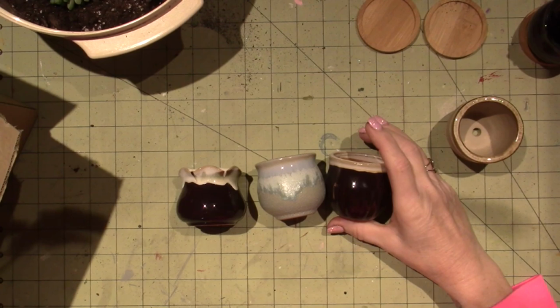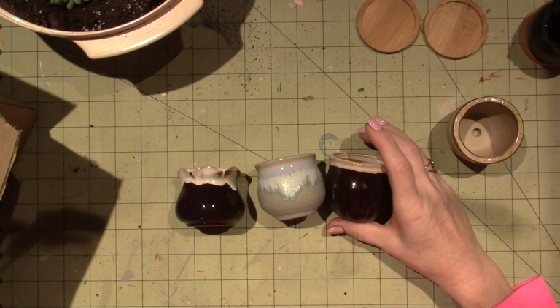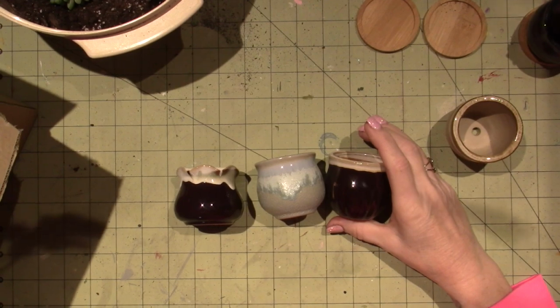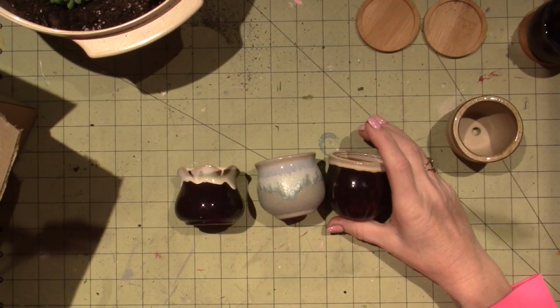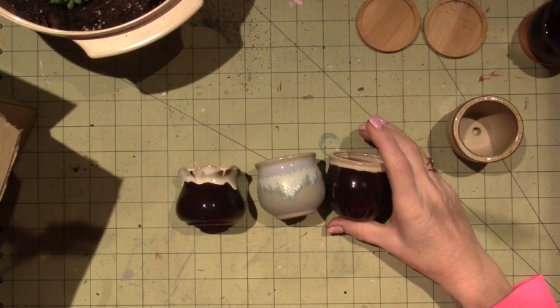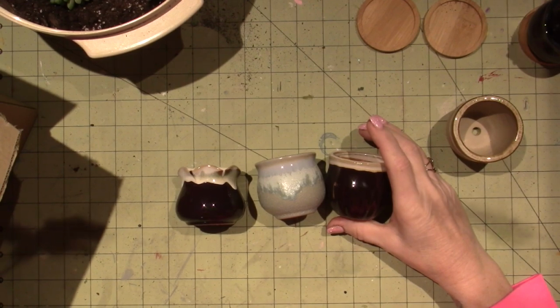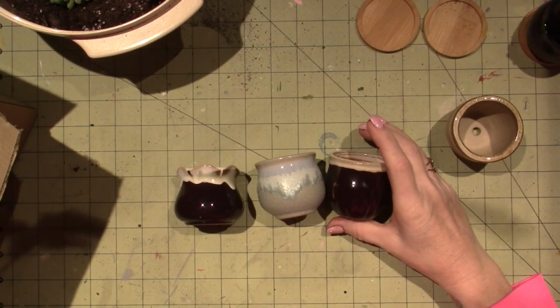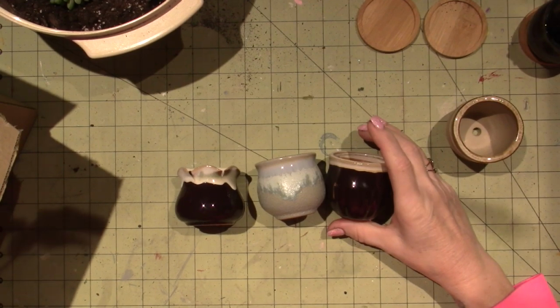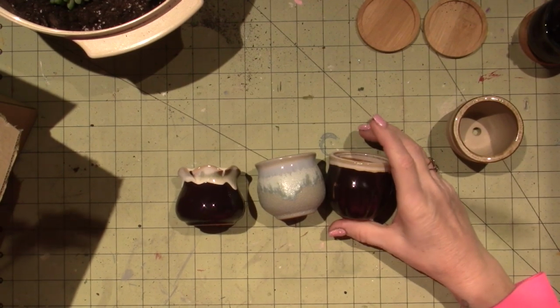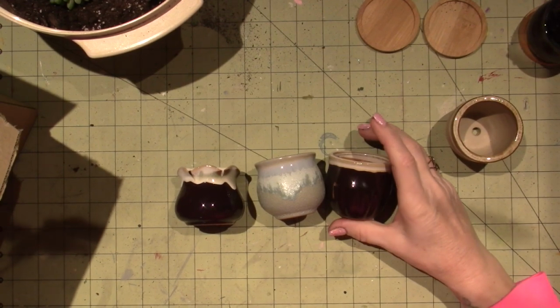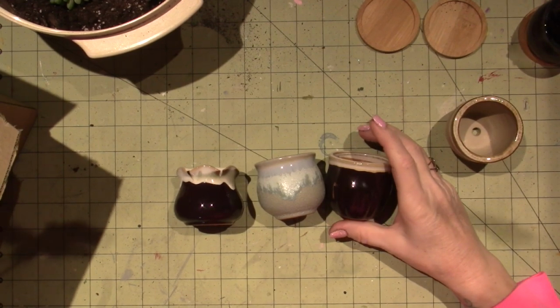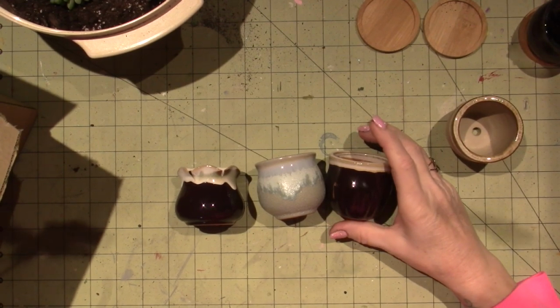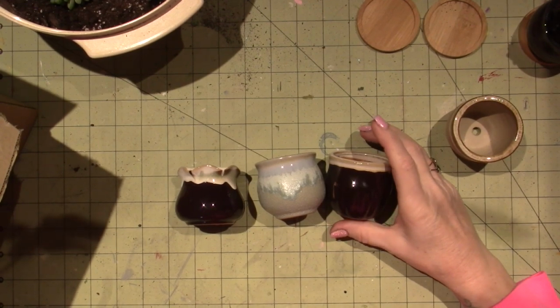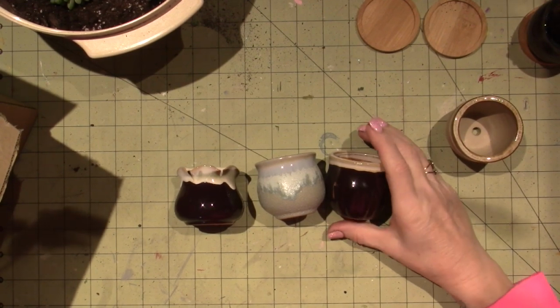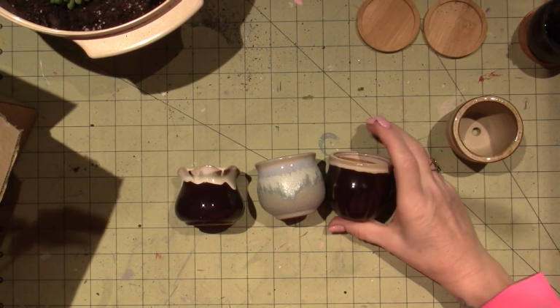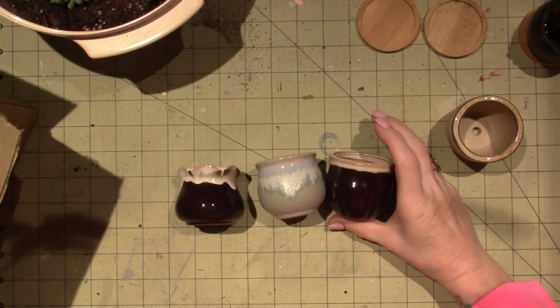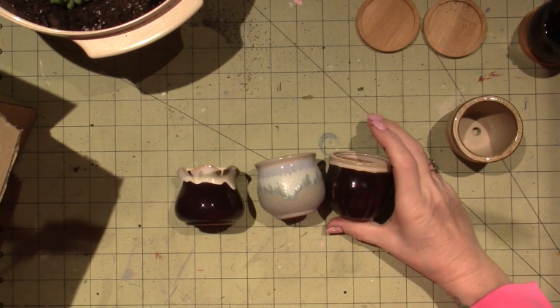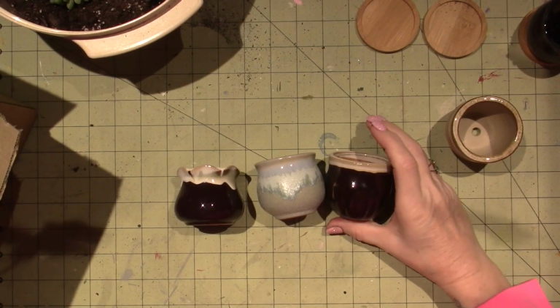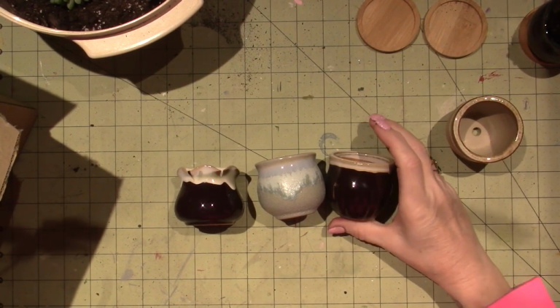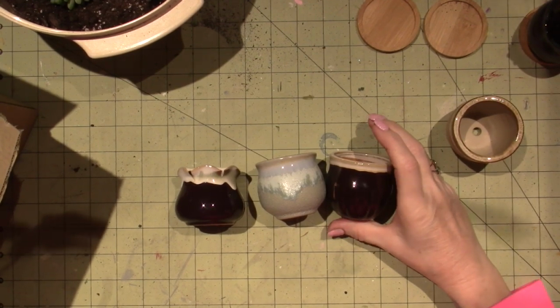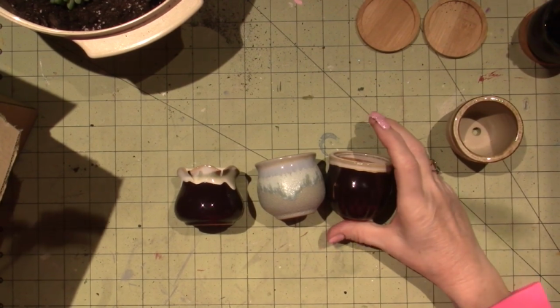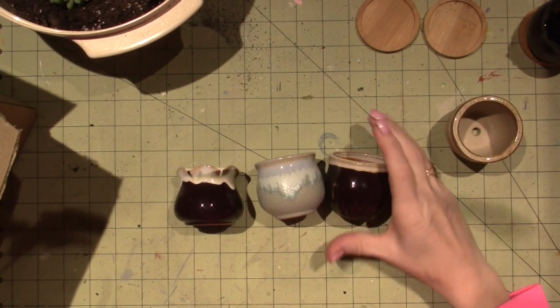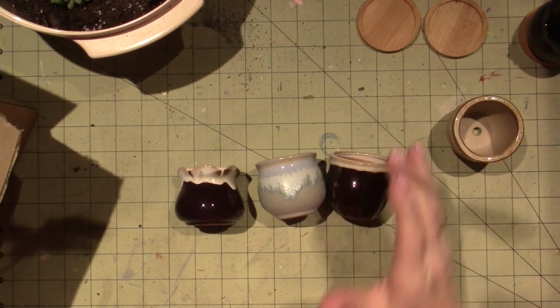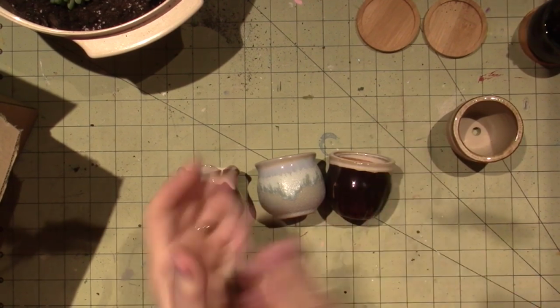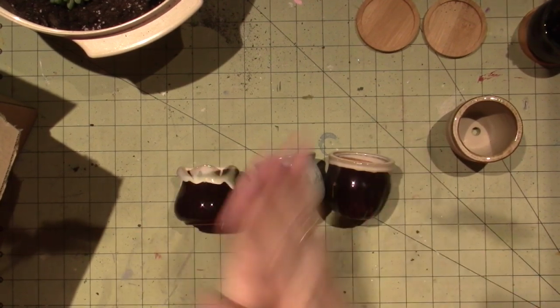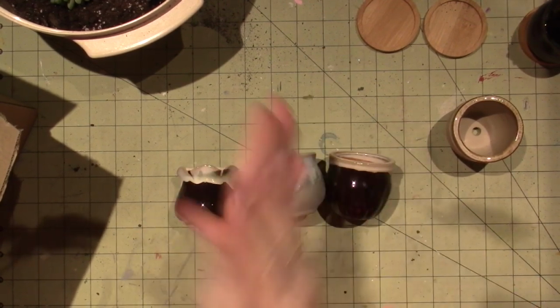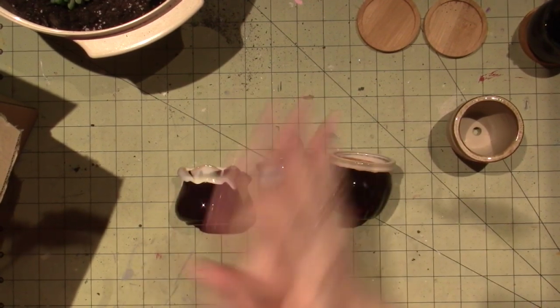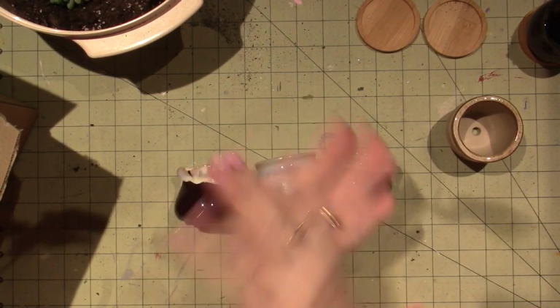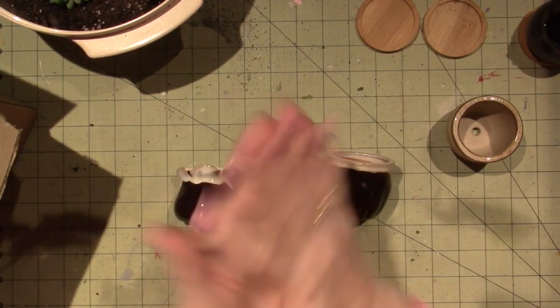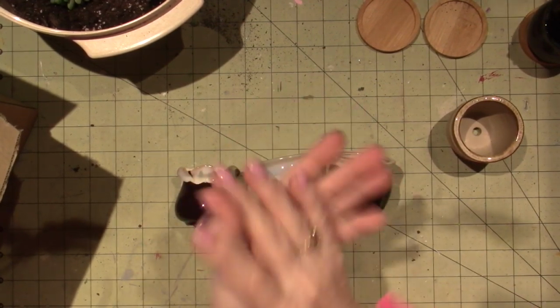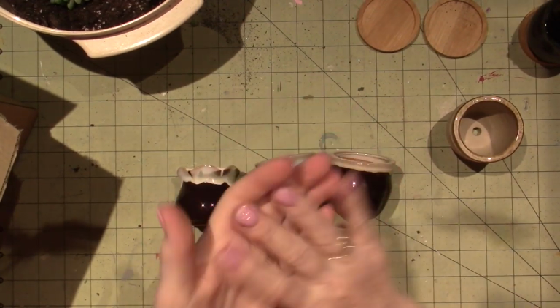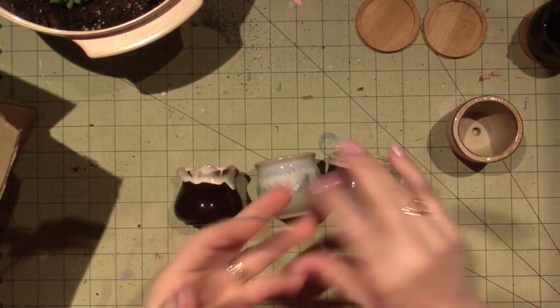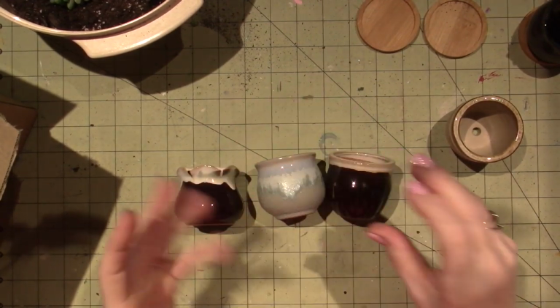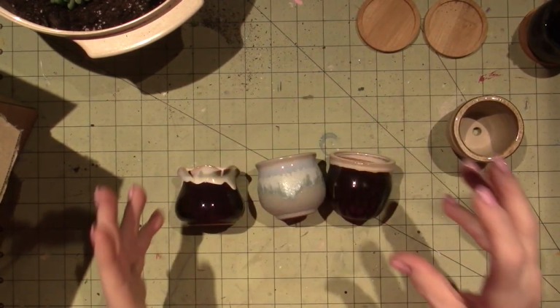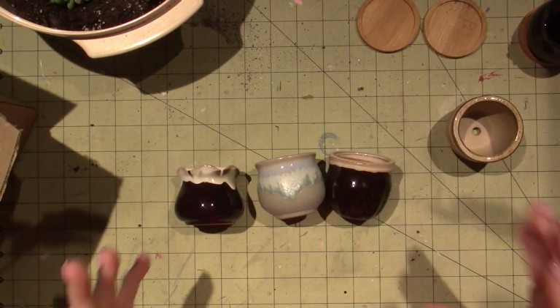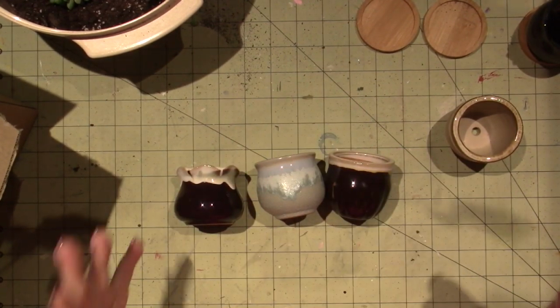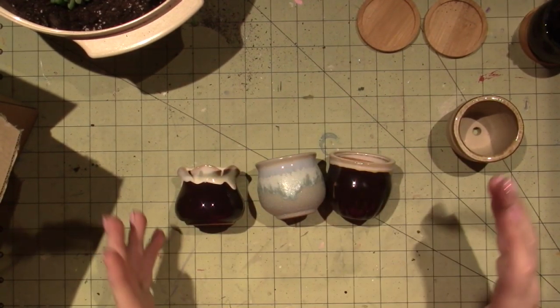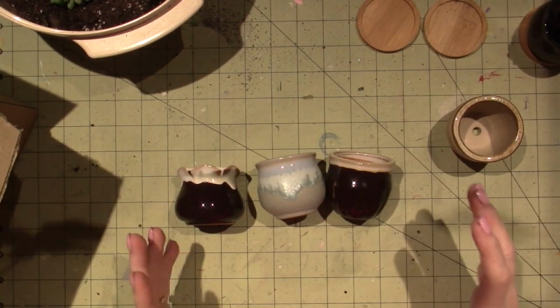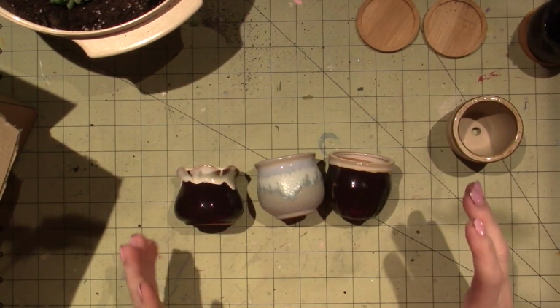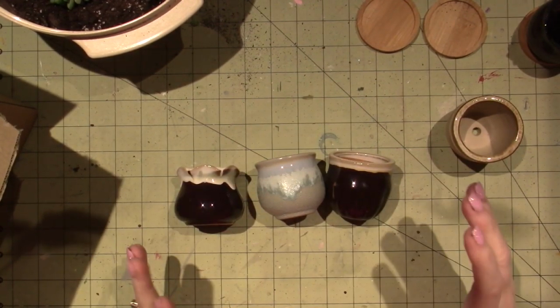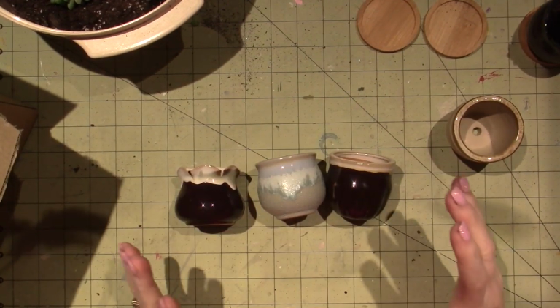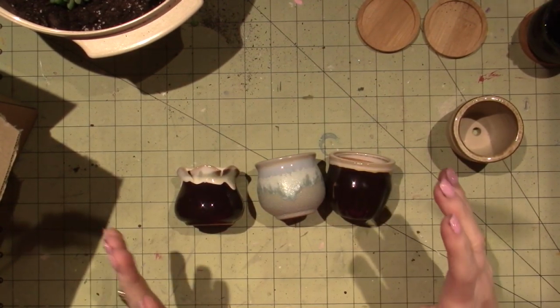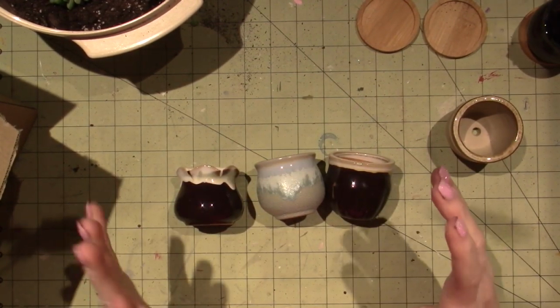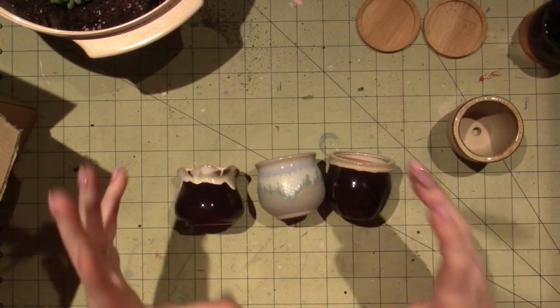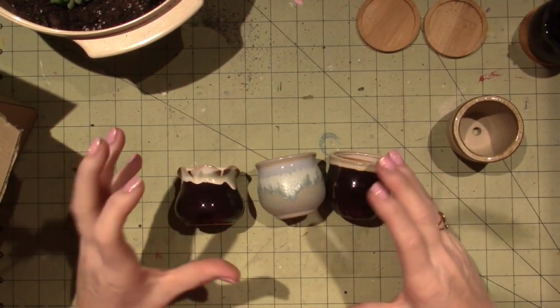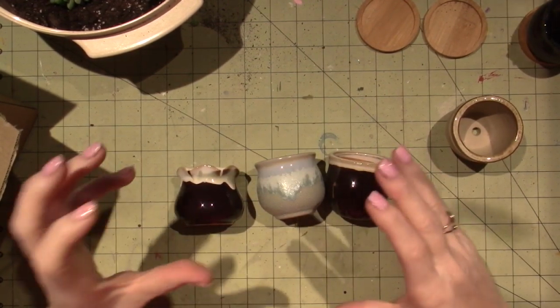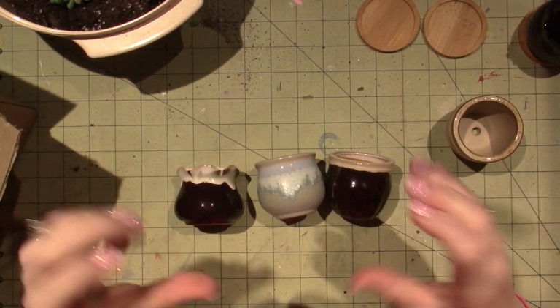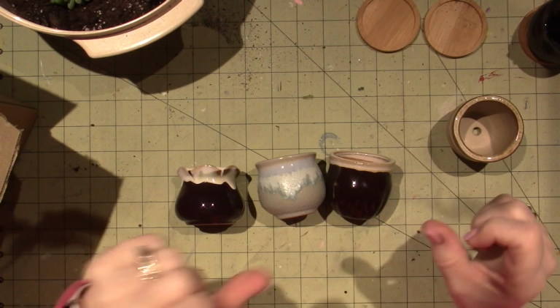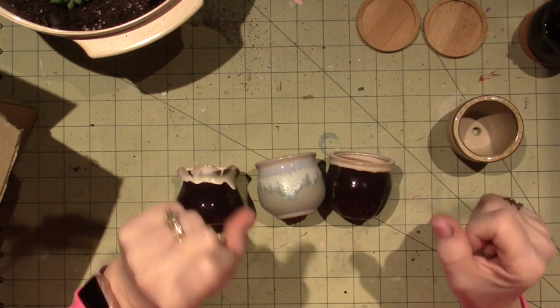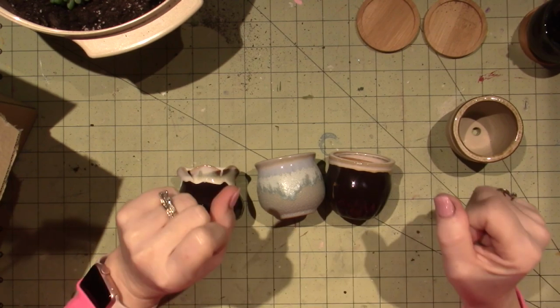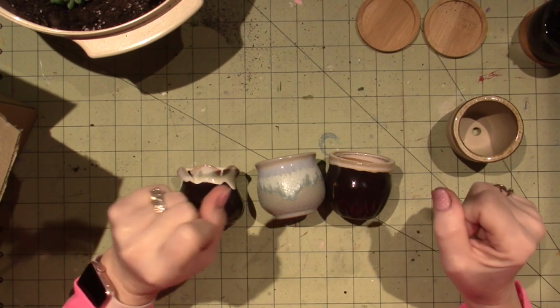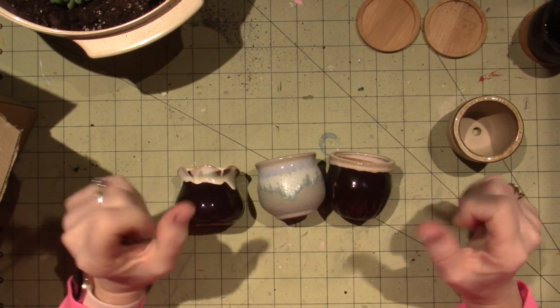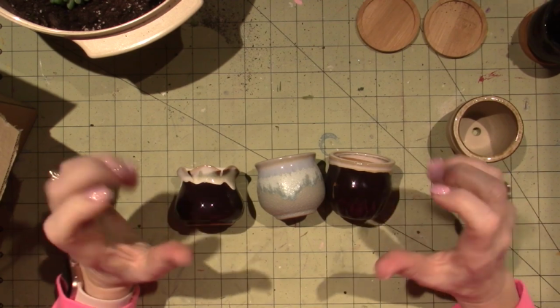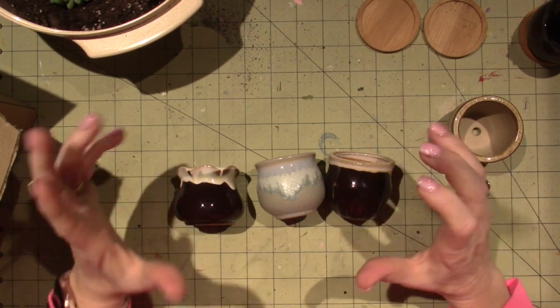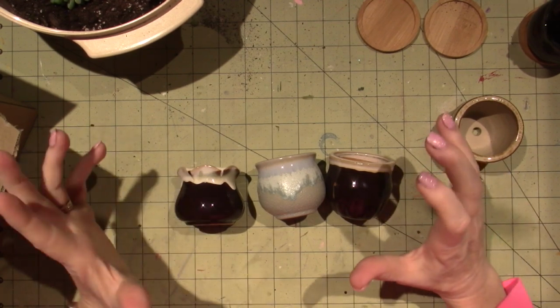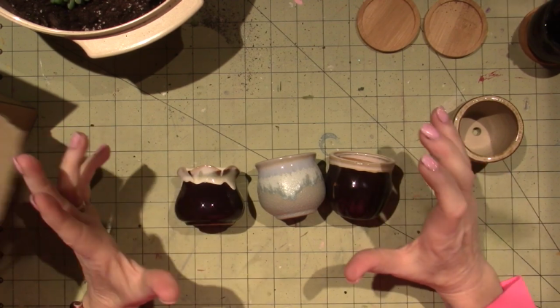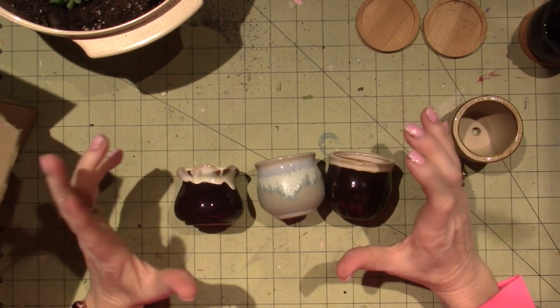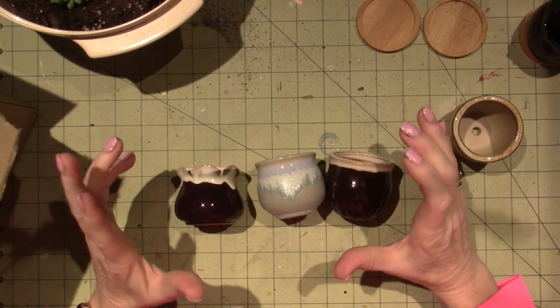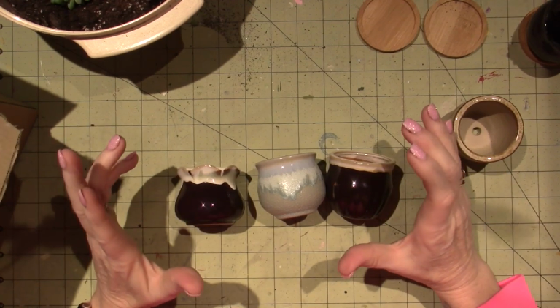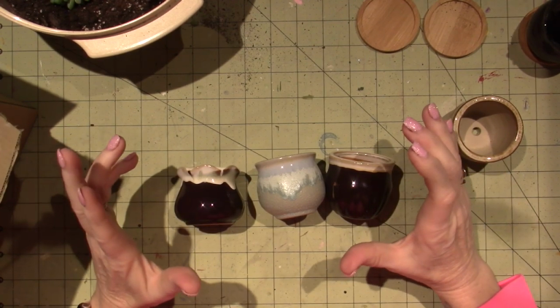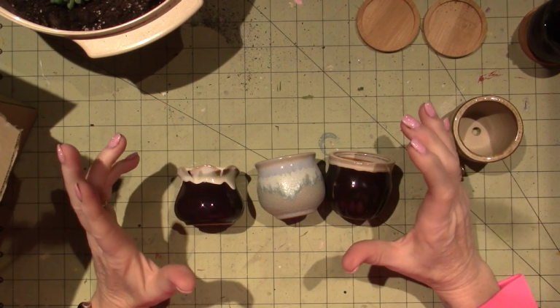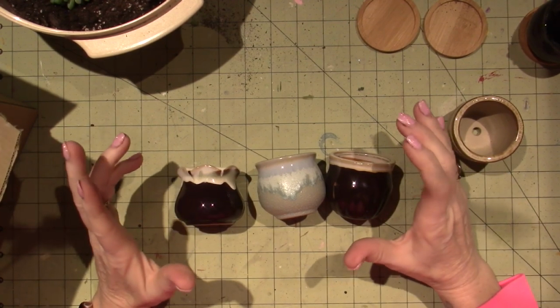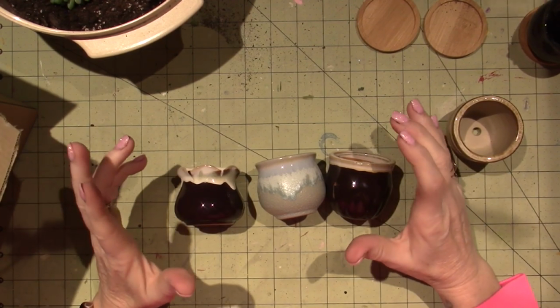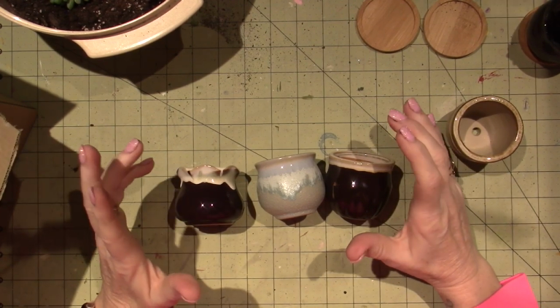Hello, it's Sarah, and today I am transplanting my succulents, you guys.